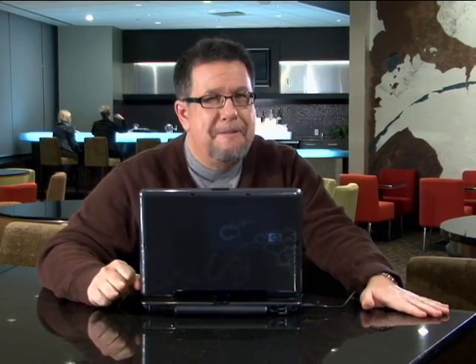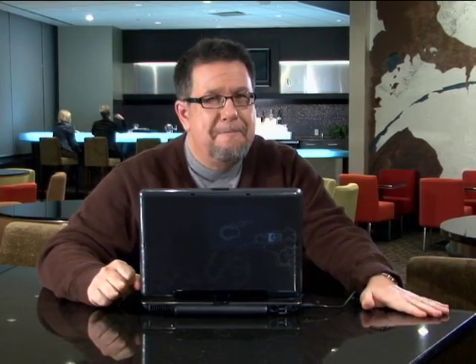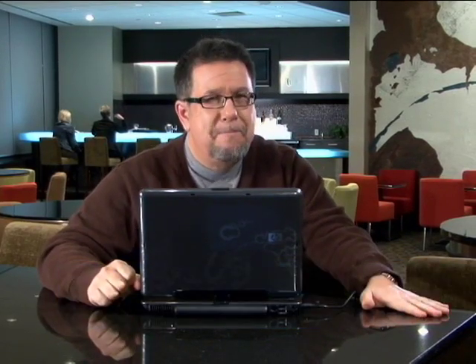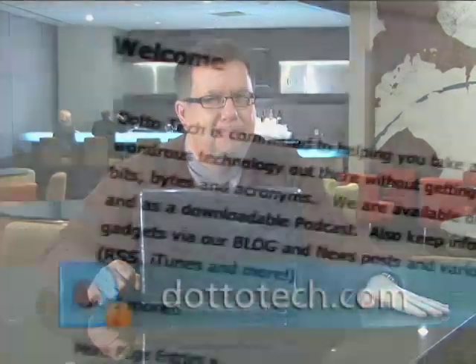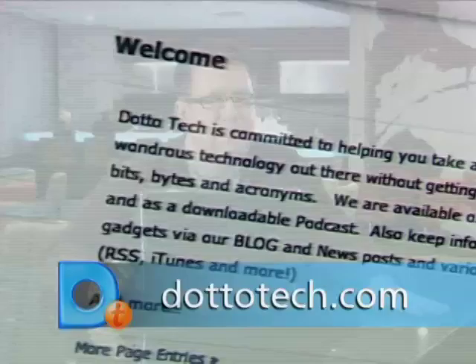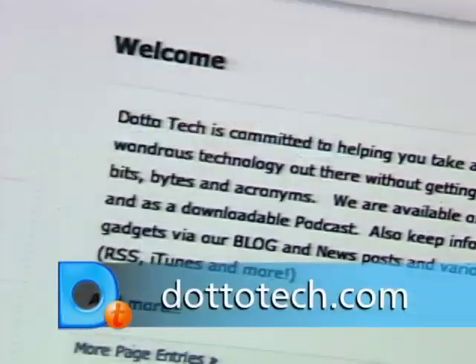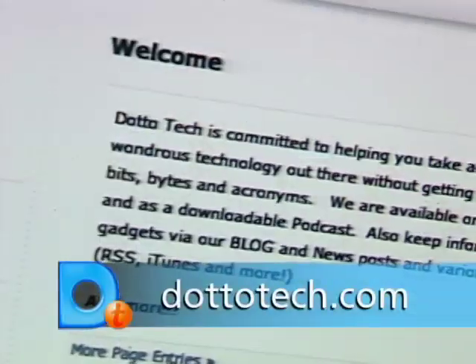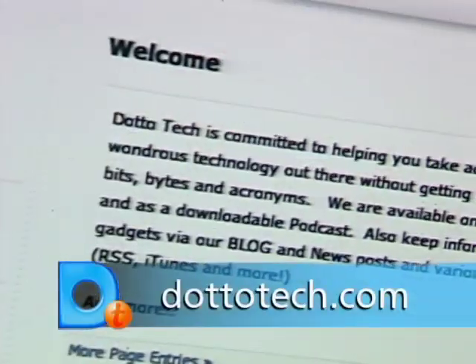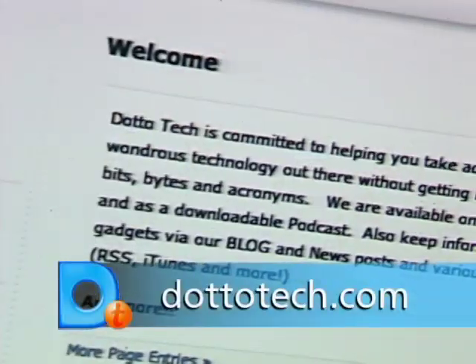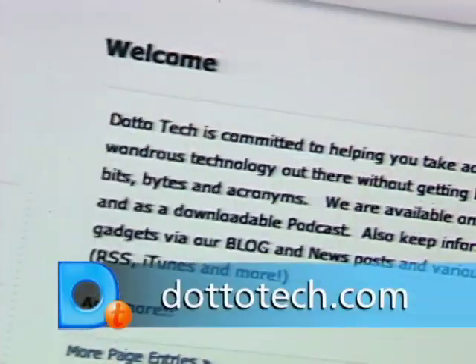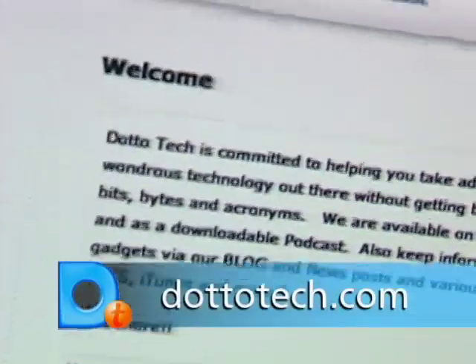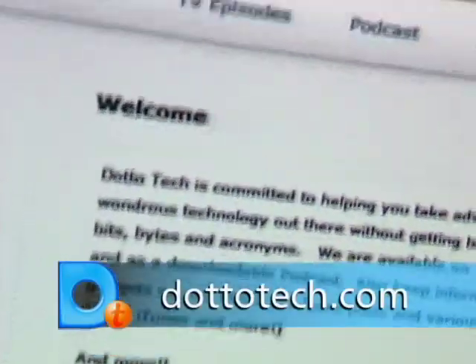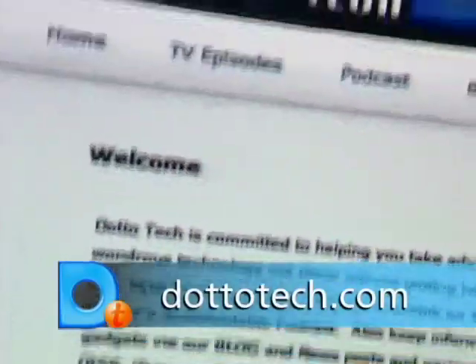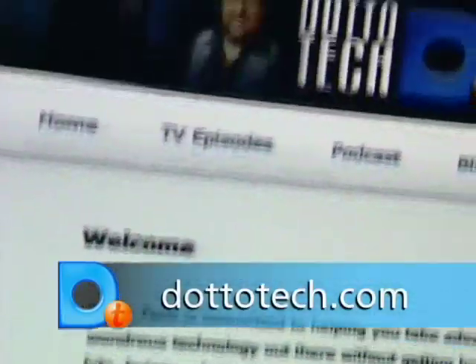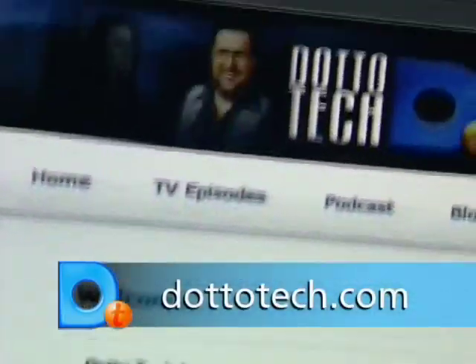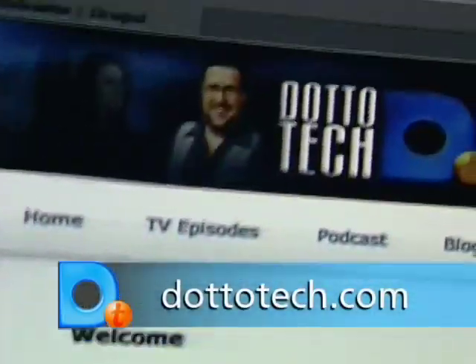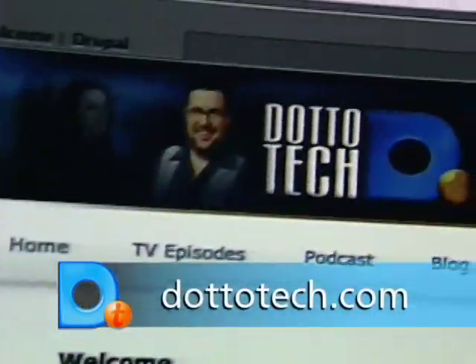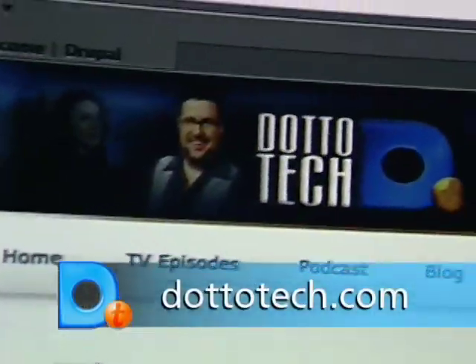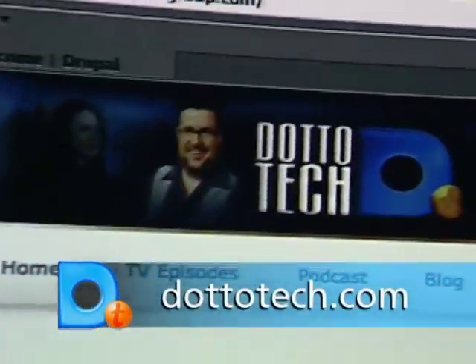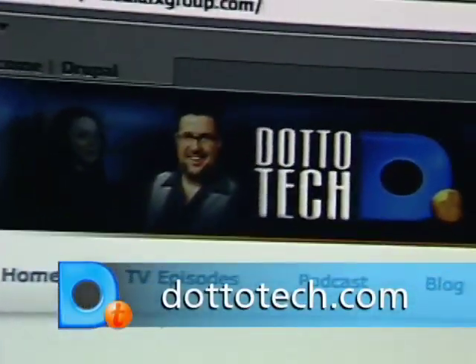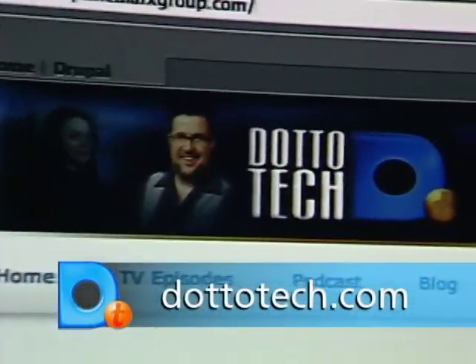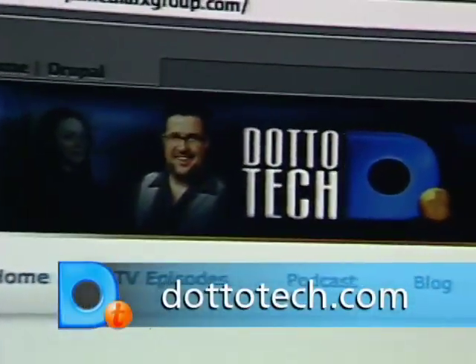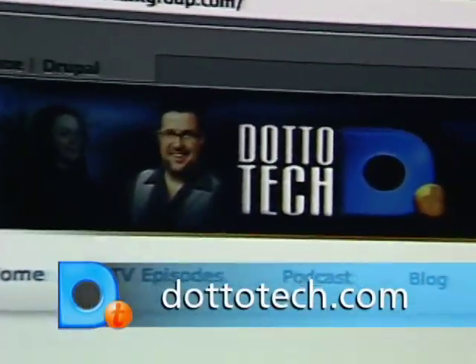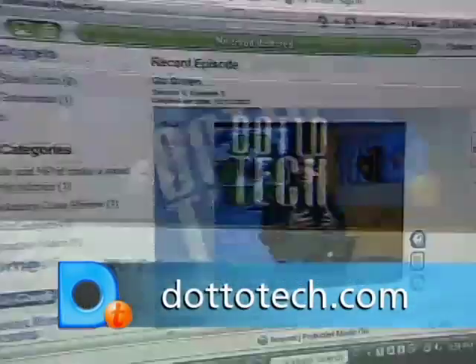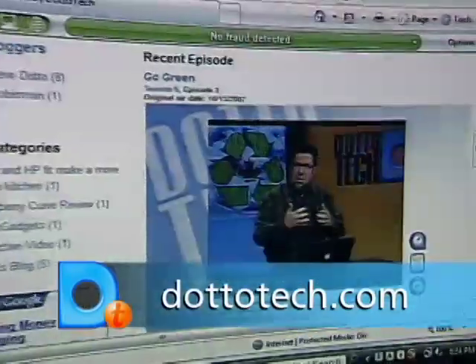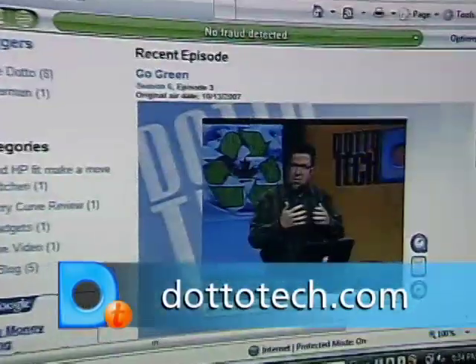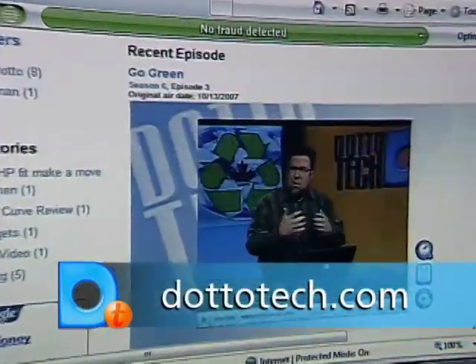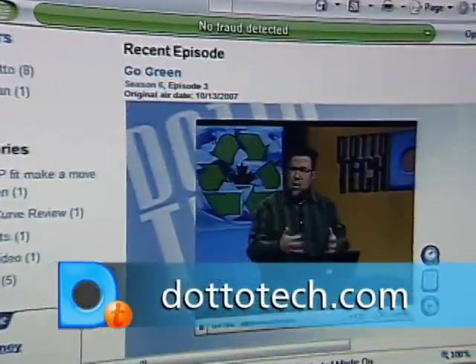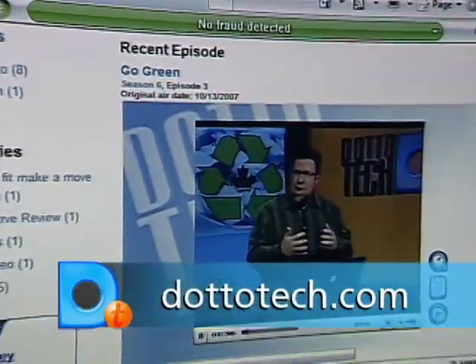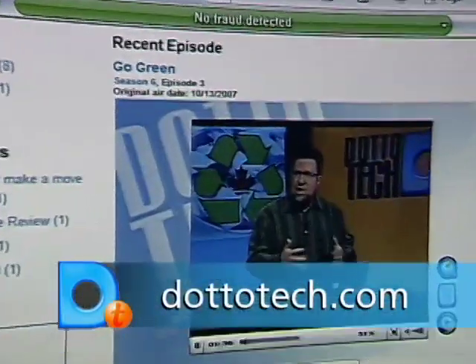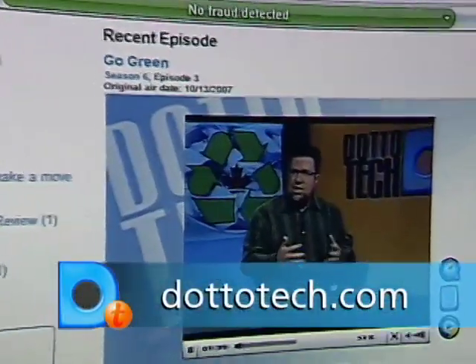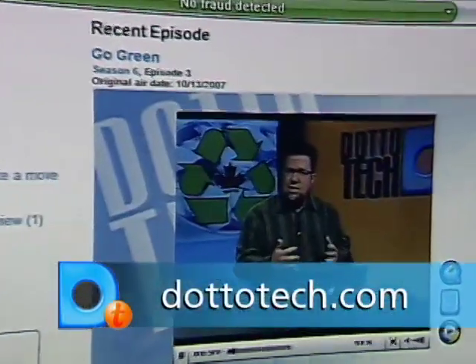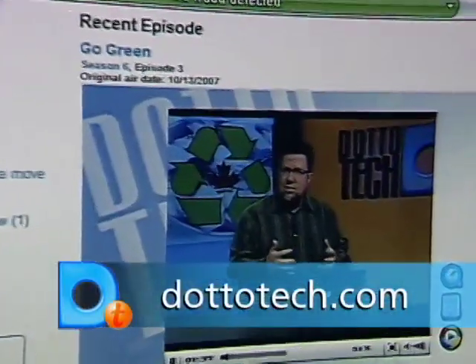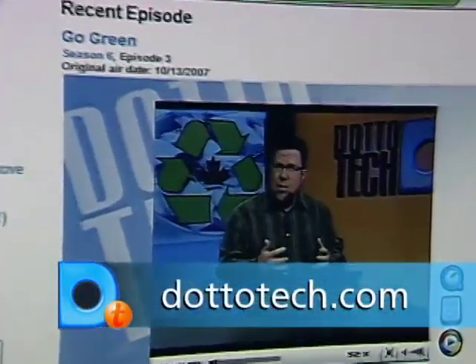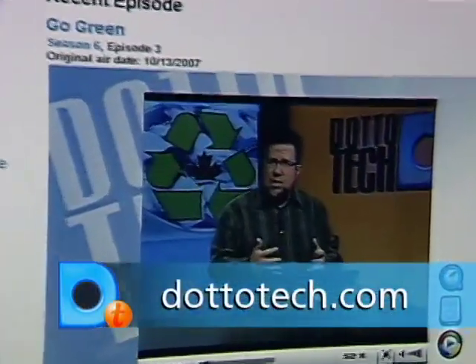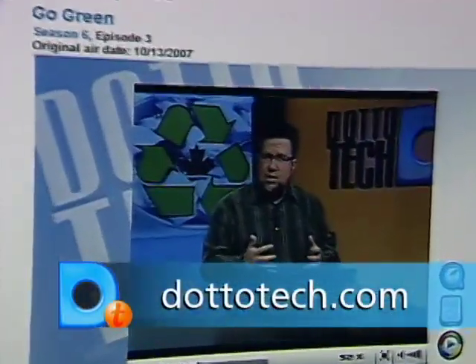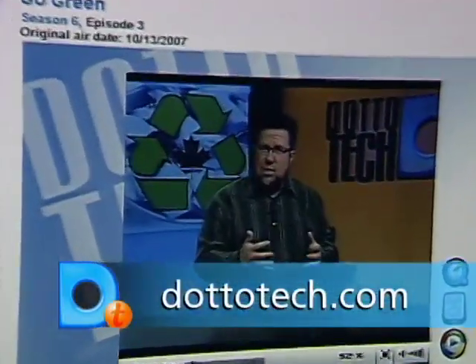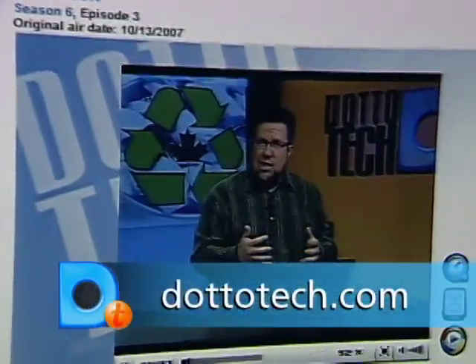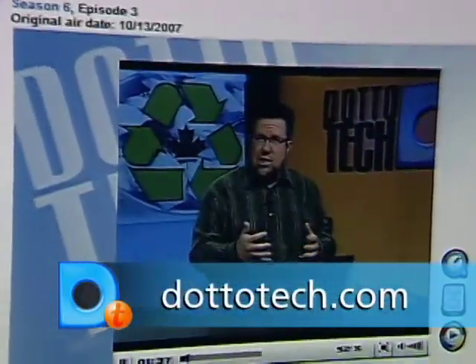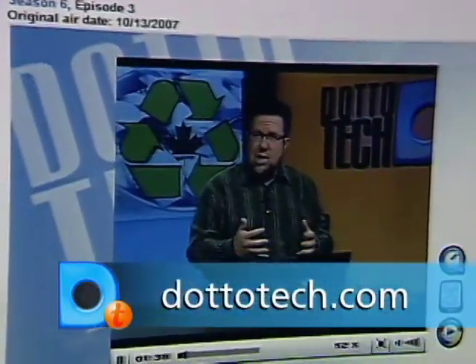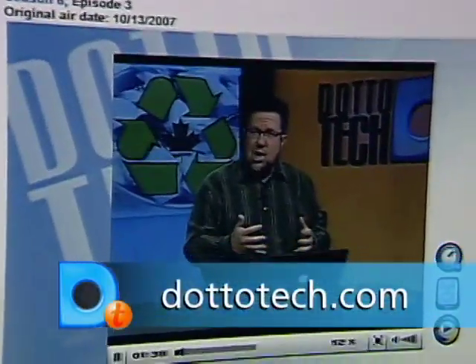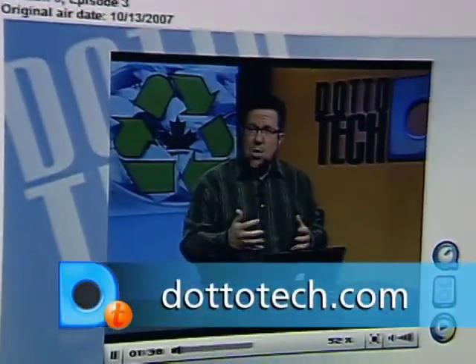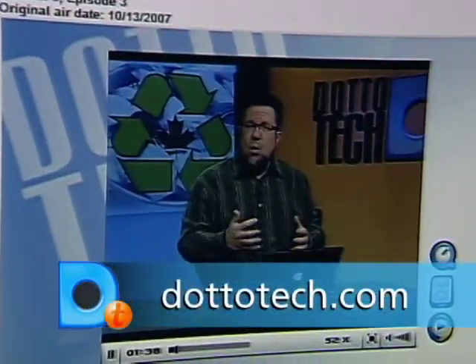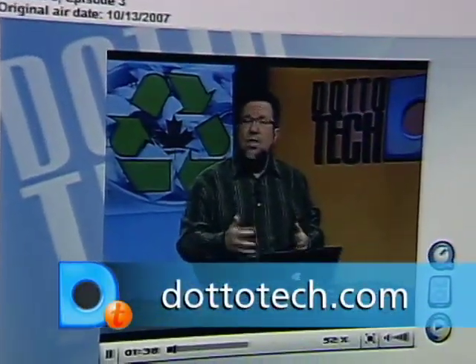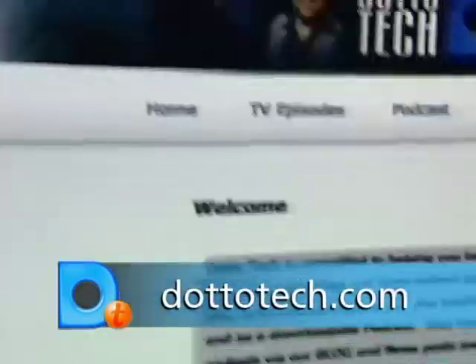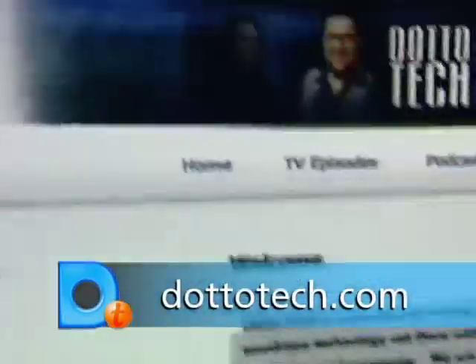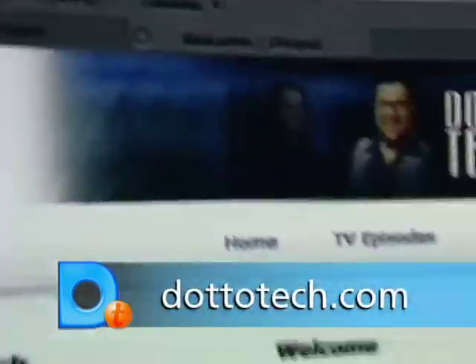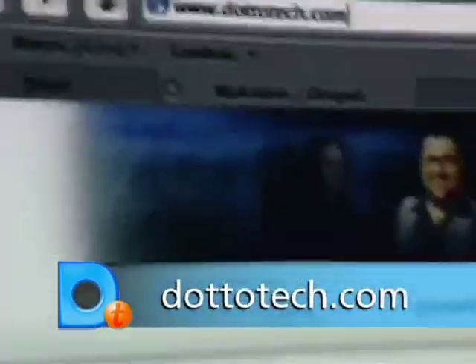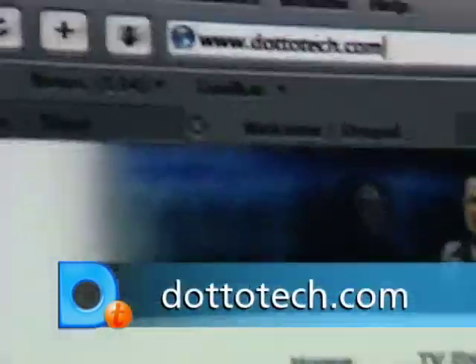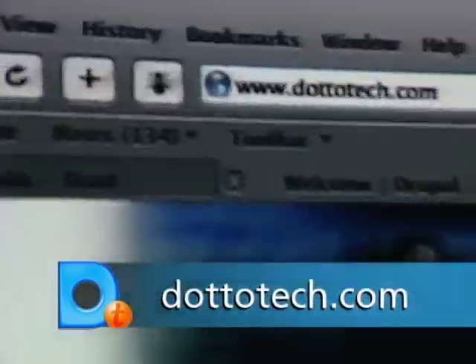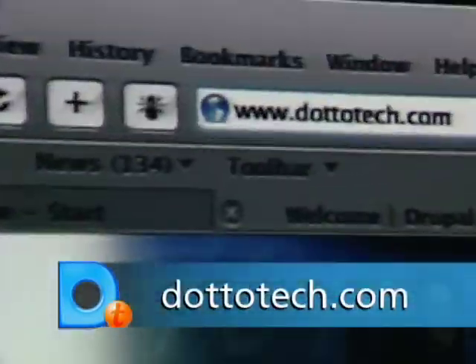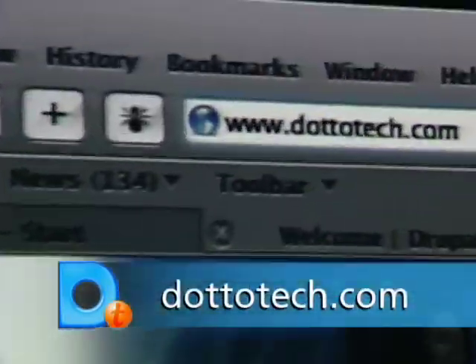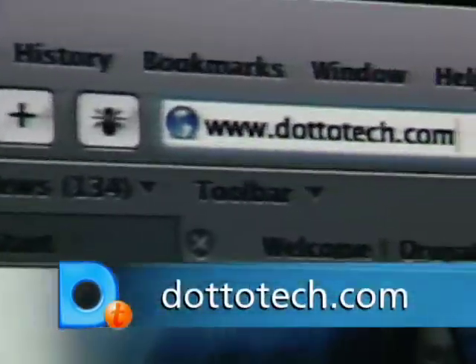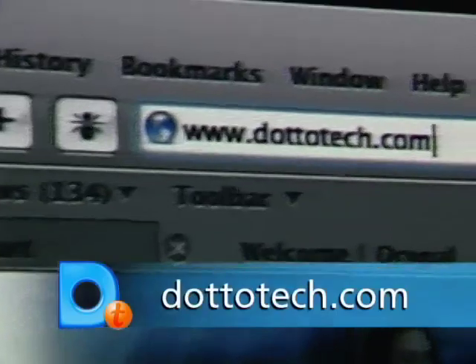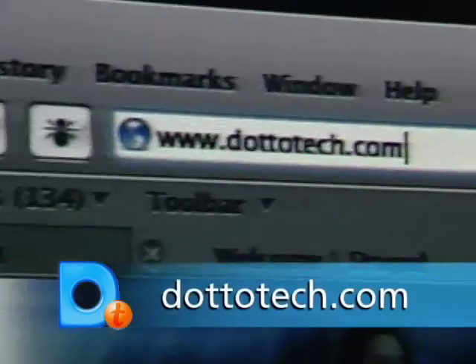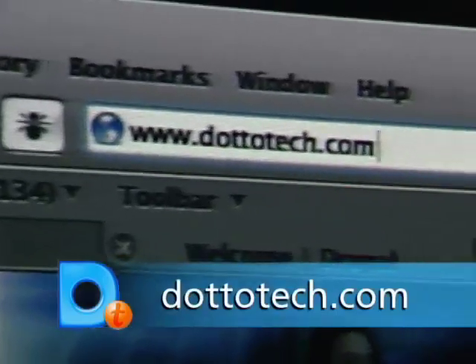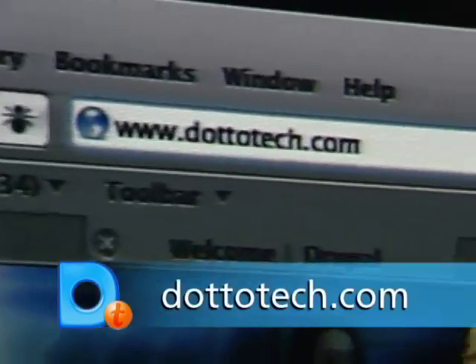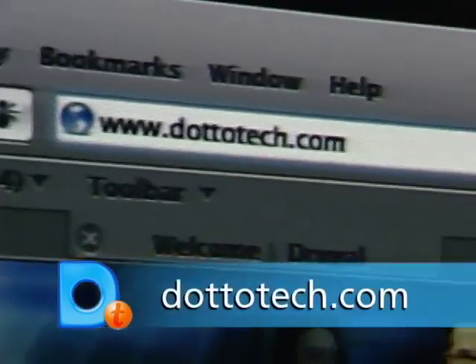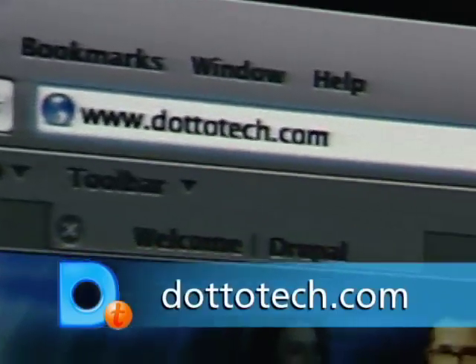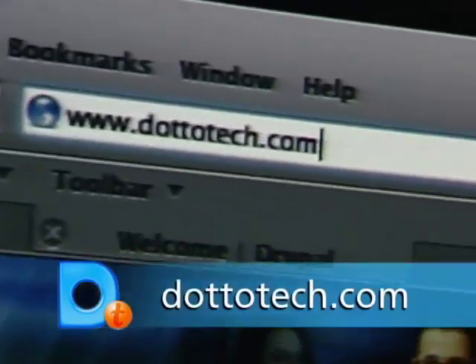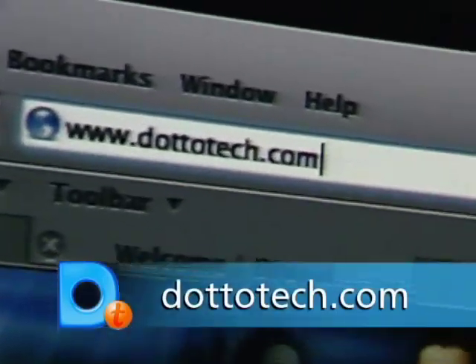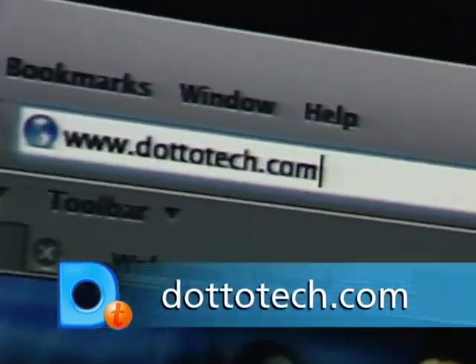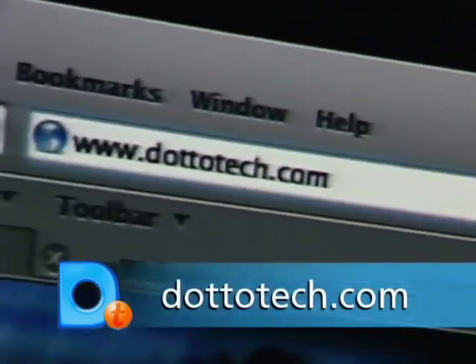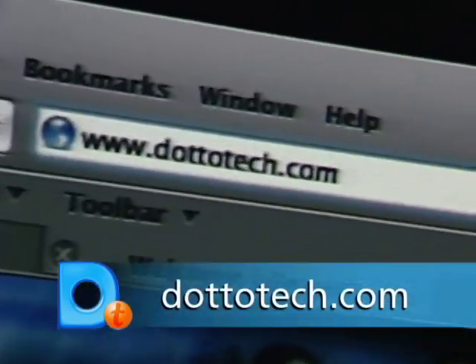Blogs, podcasts, streaming video — you can find it all on our website. Check it out at DottoTech.com.